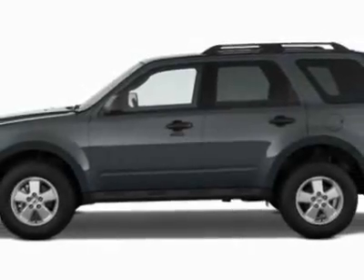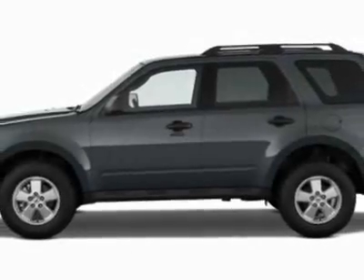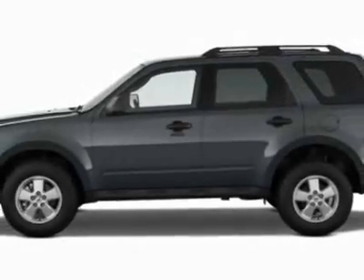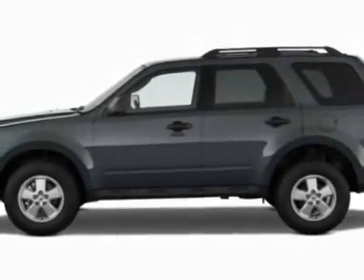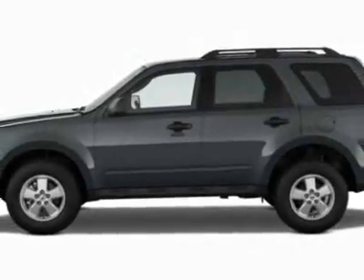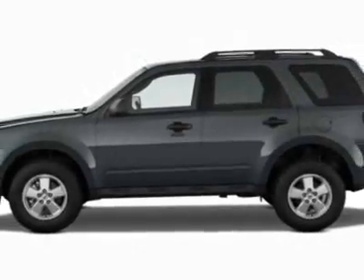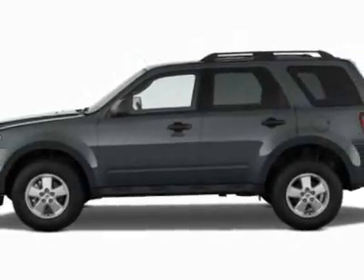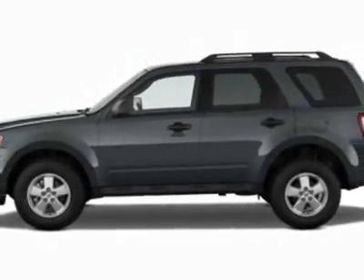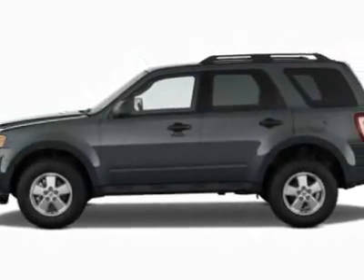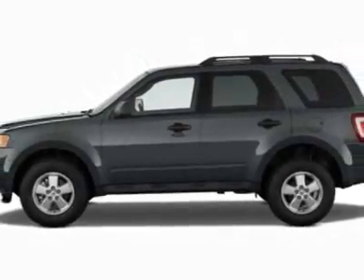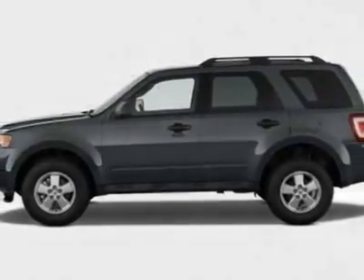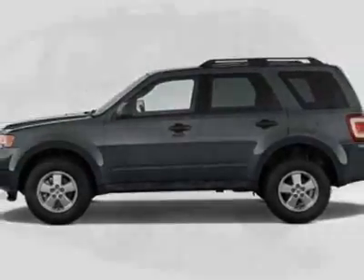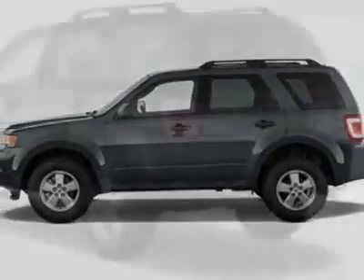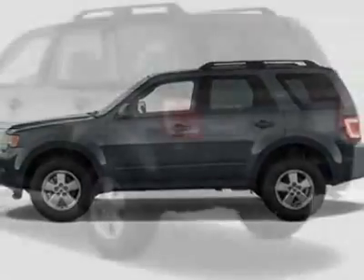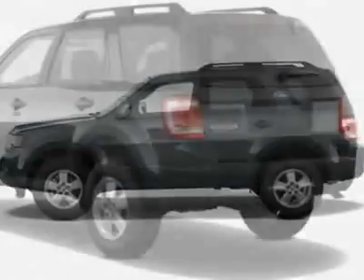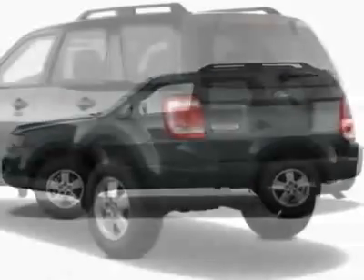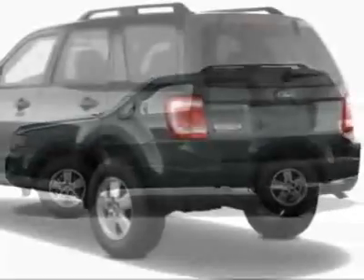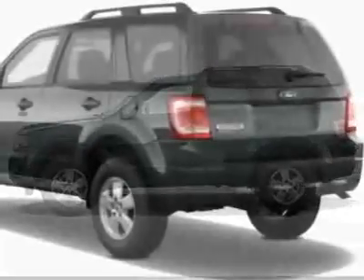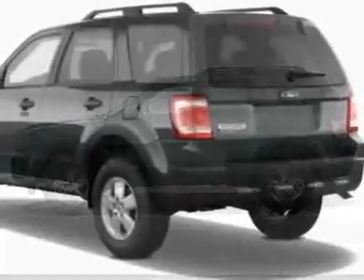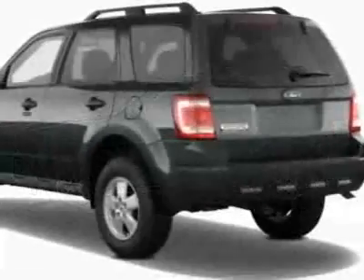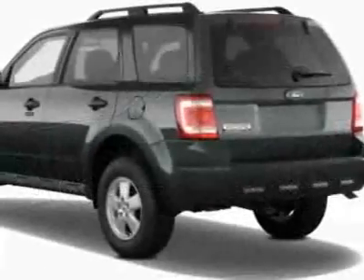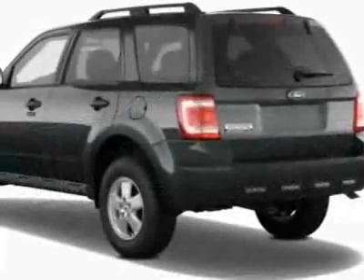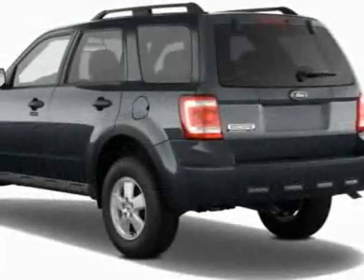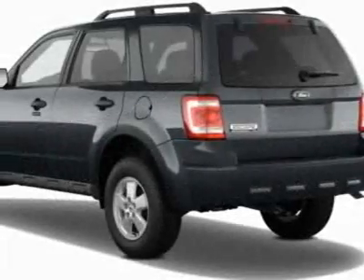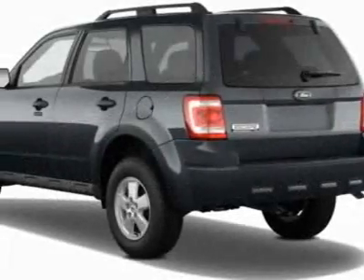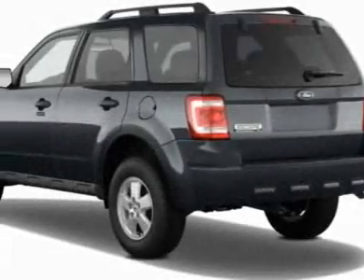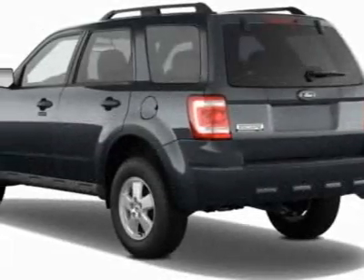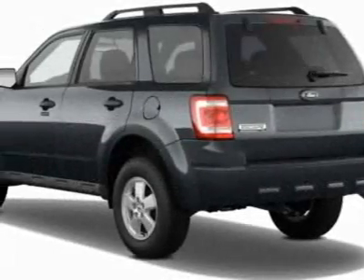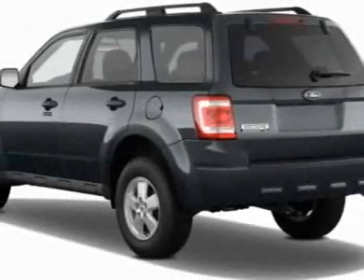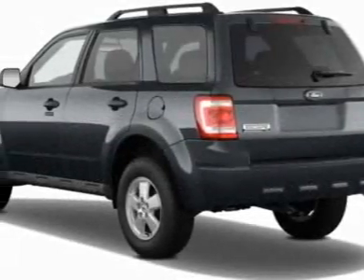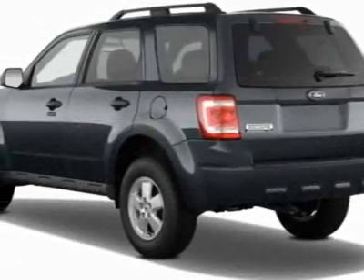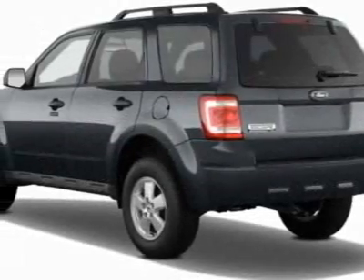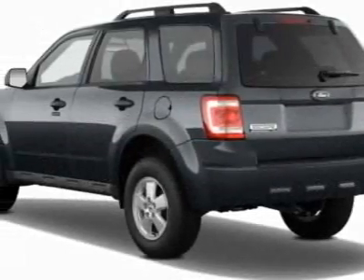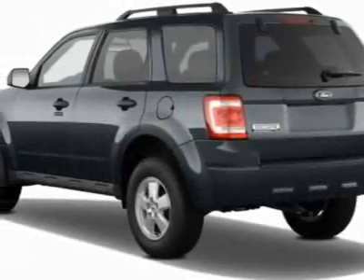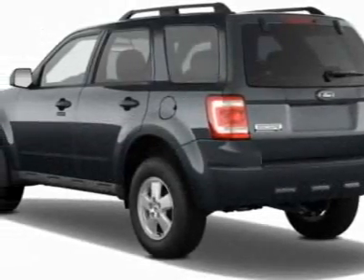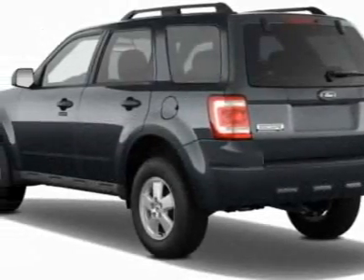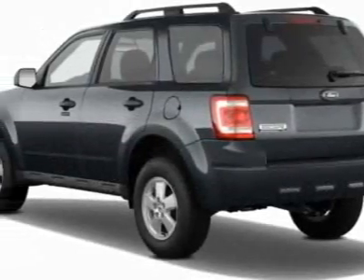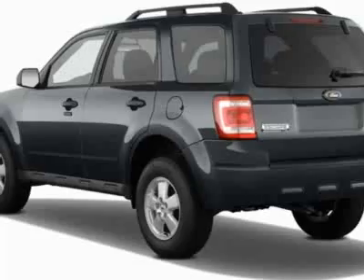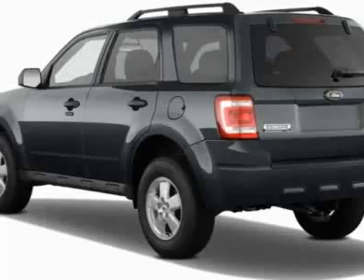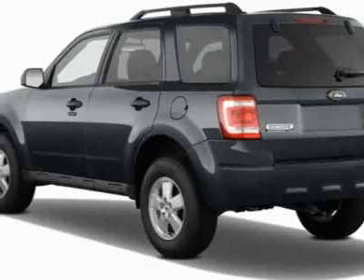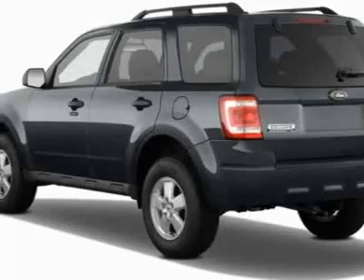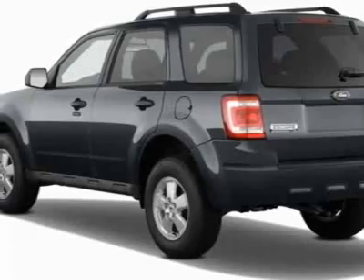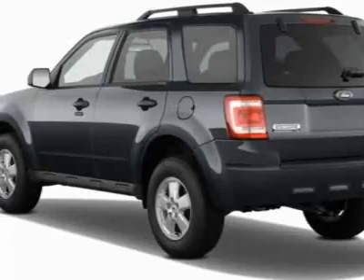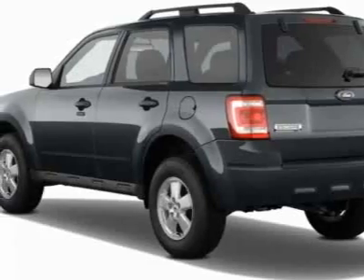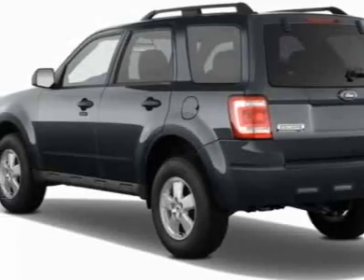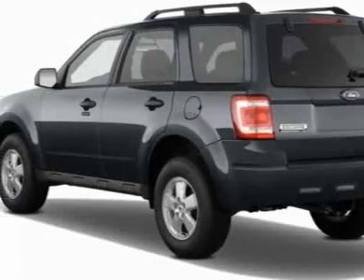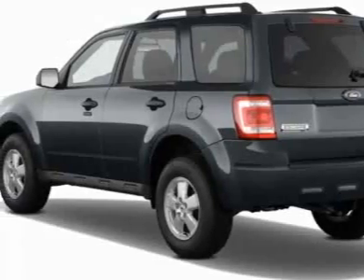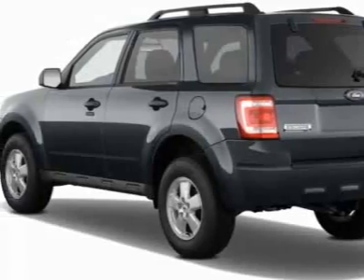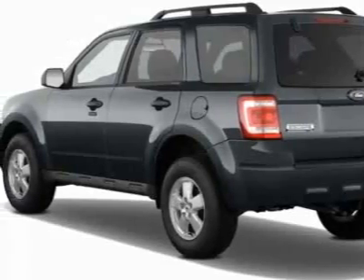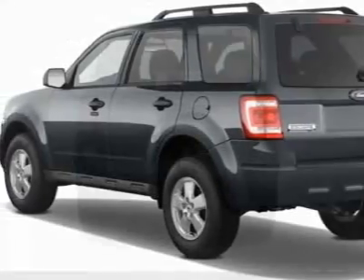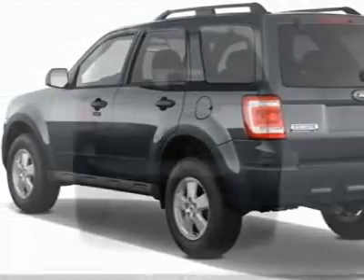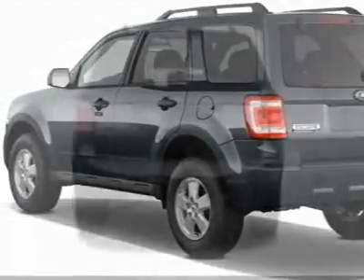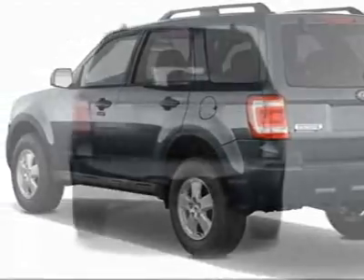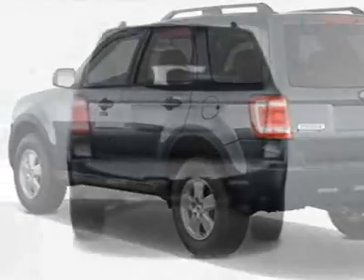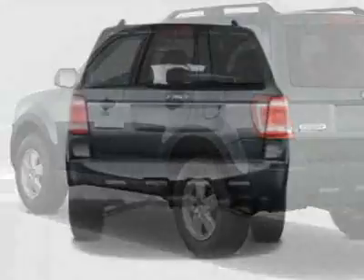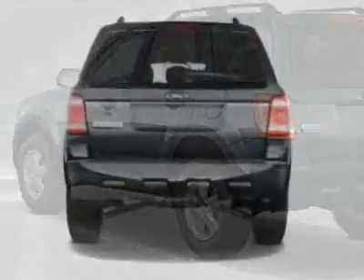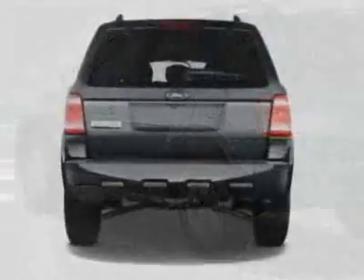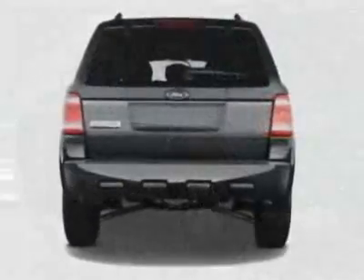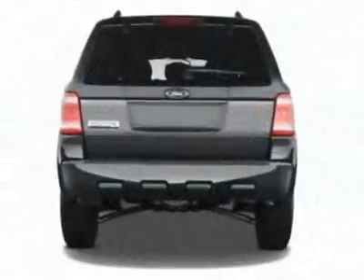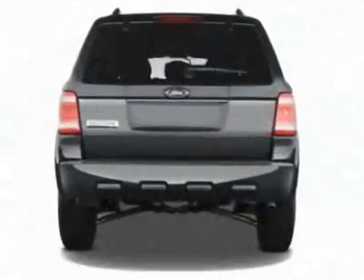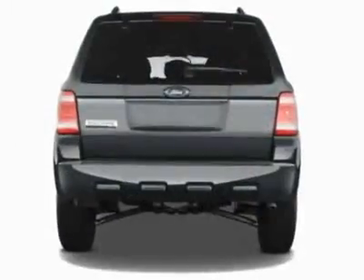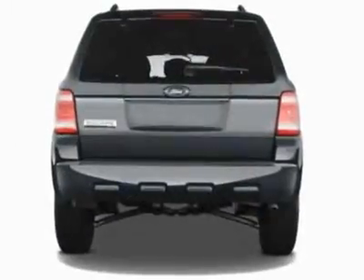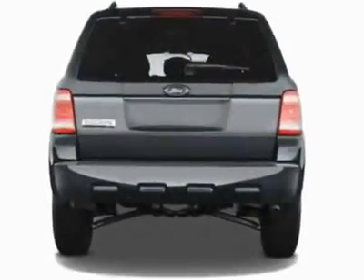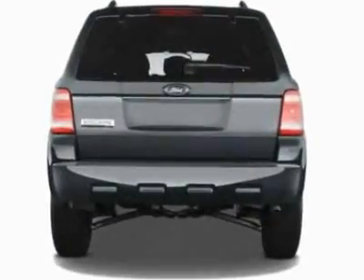This Escape boasts a 3.0 liter engine and has a 6-speed automatic transmission.